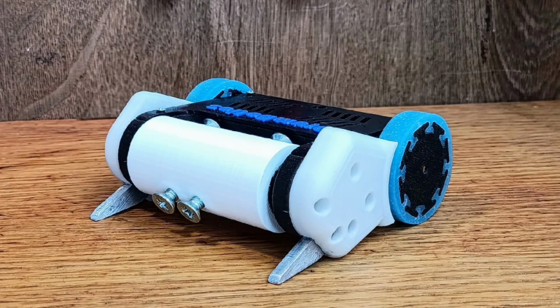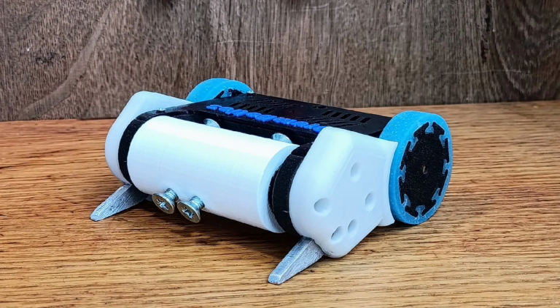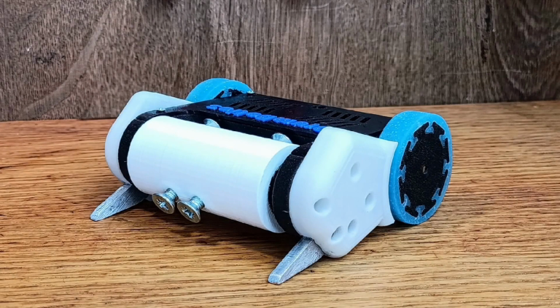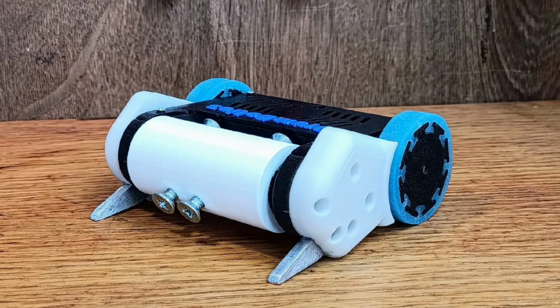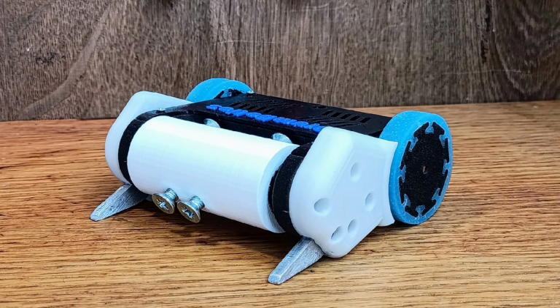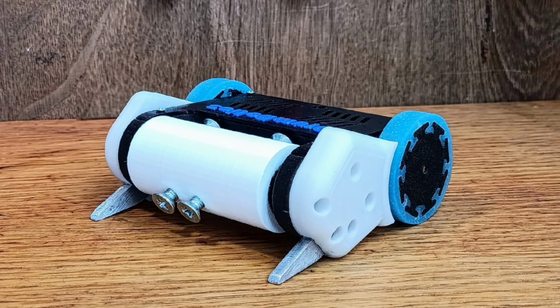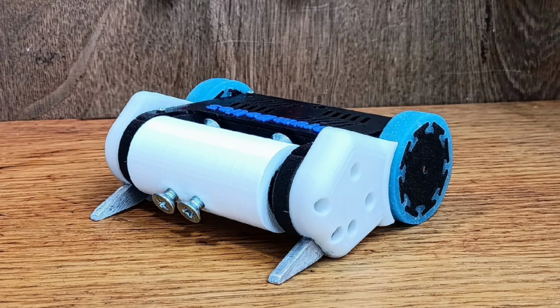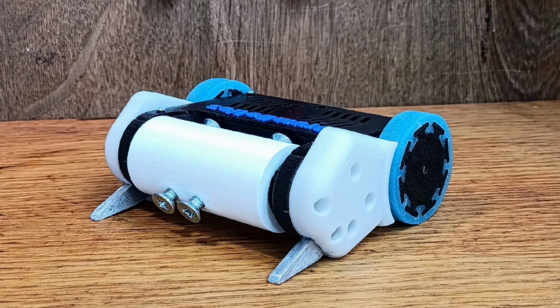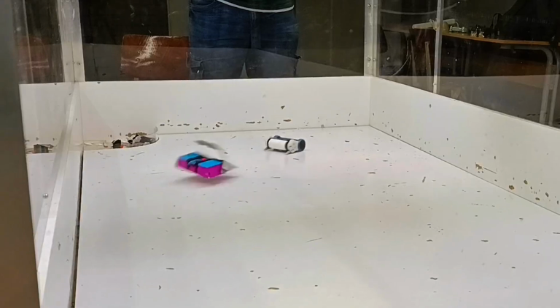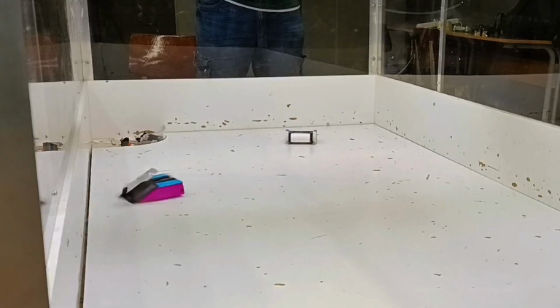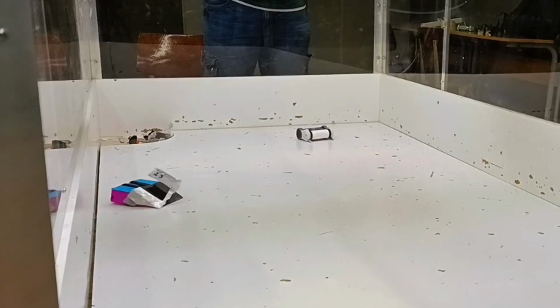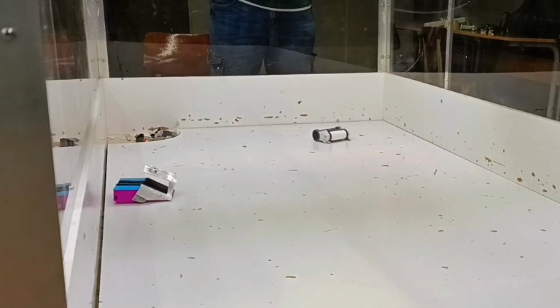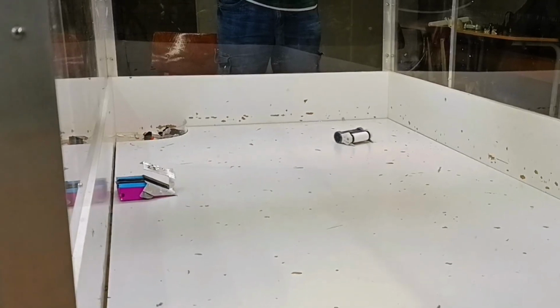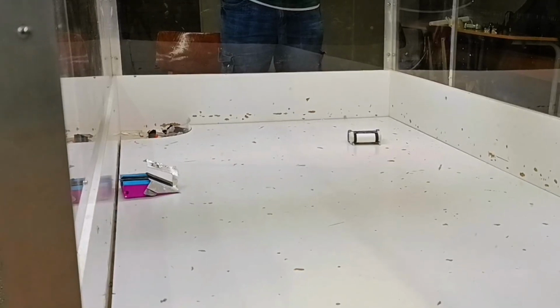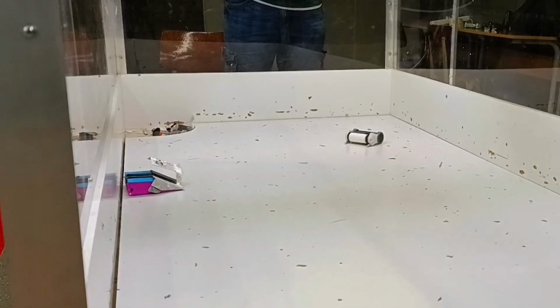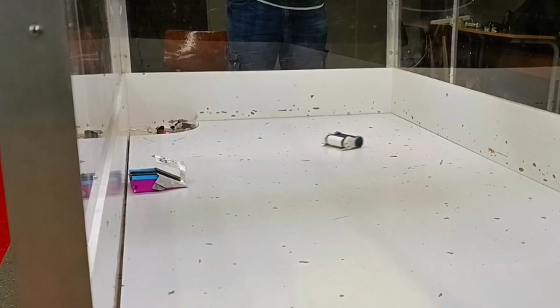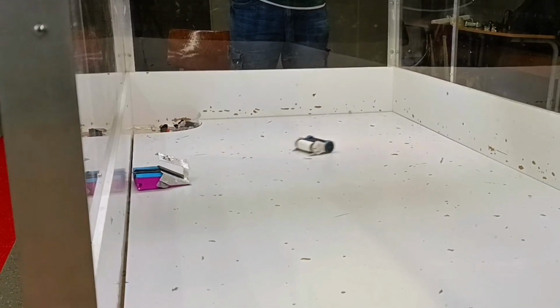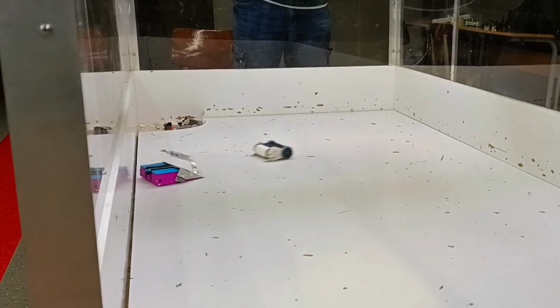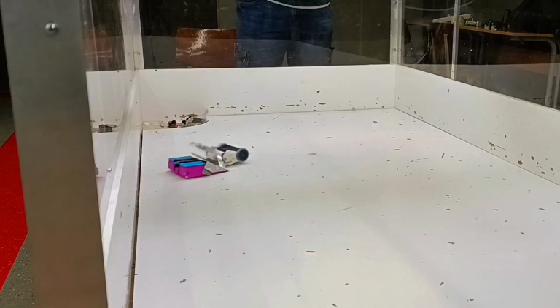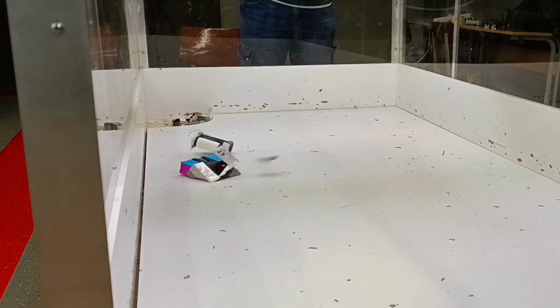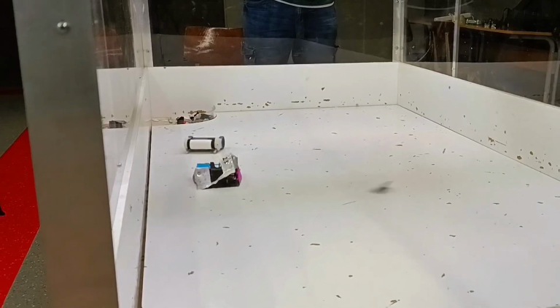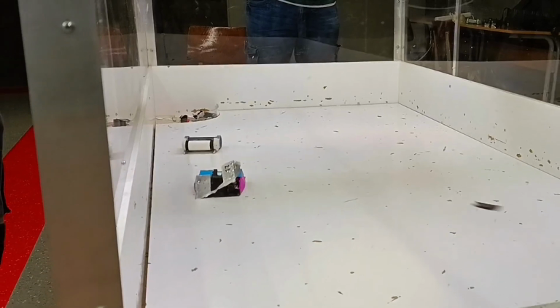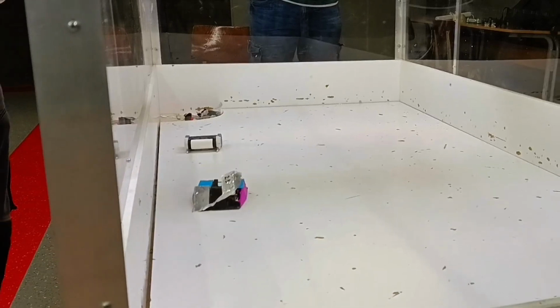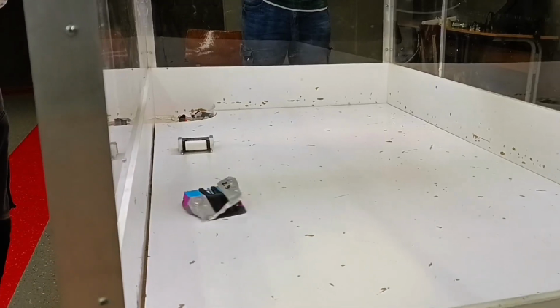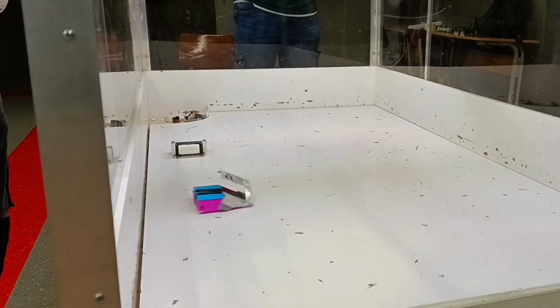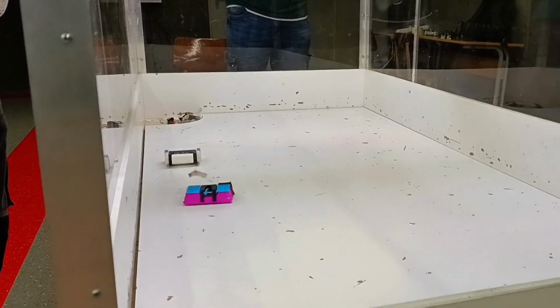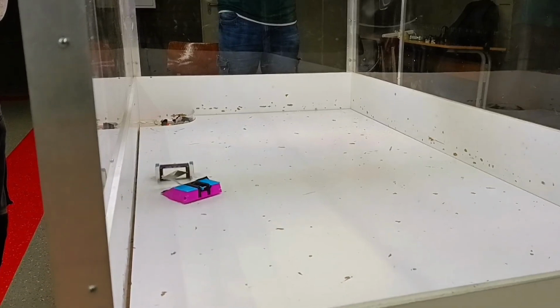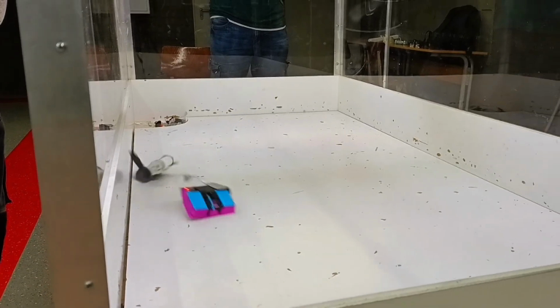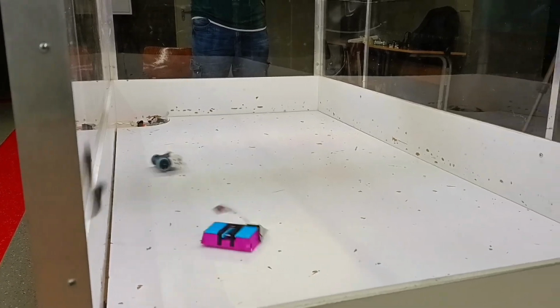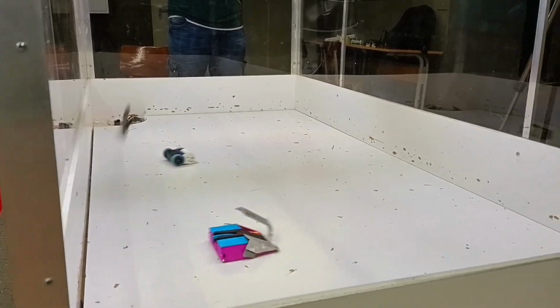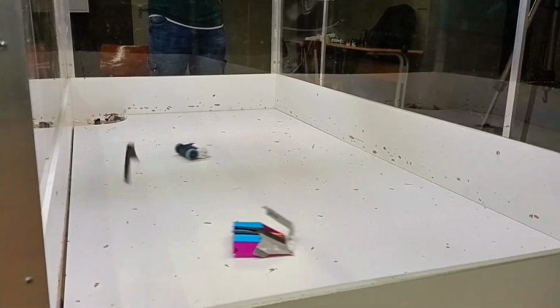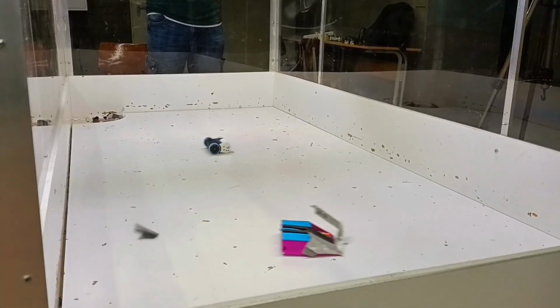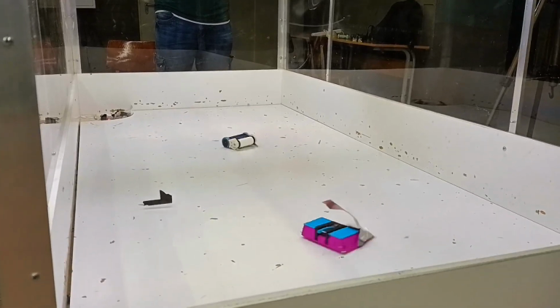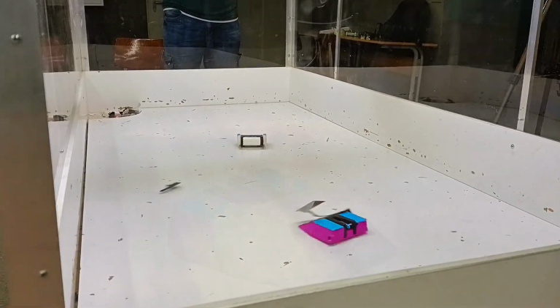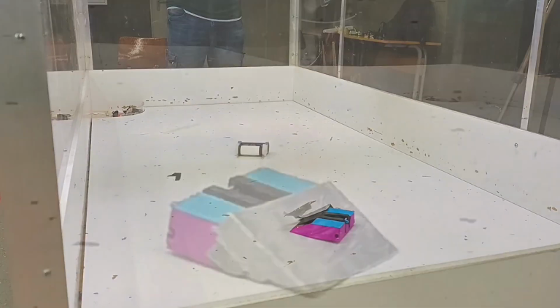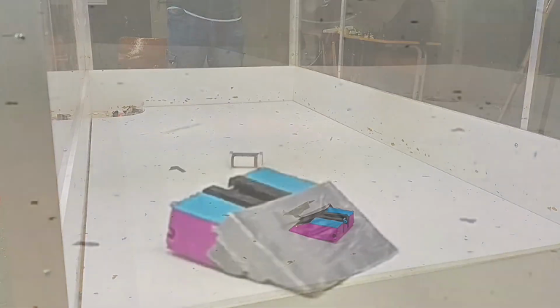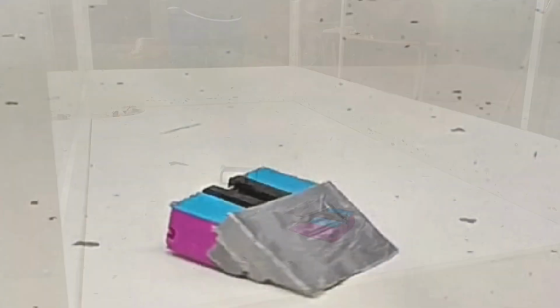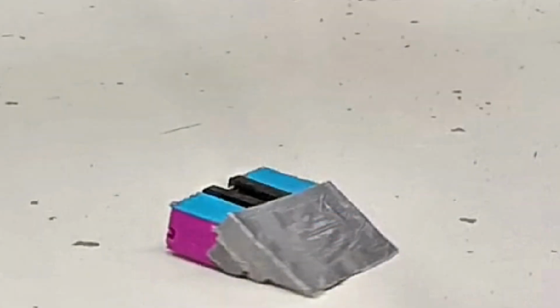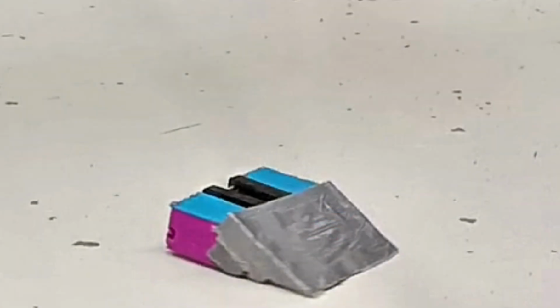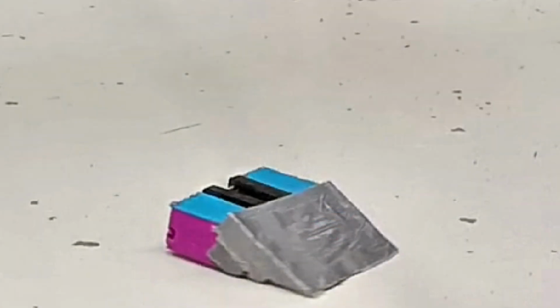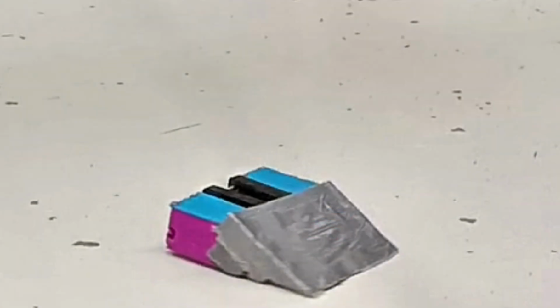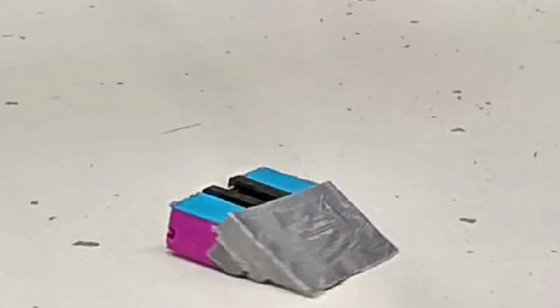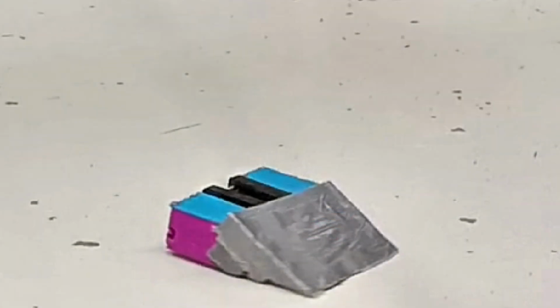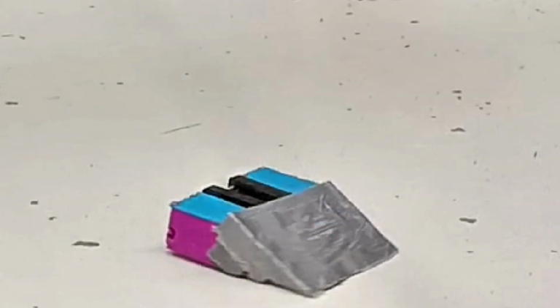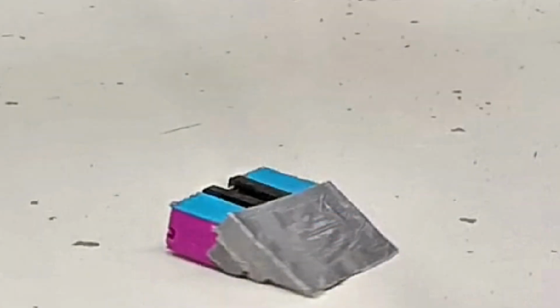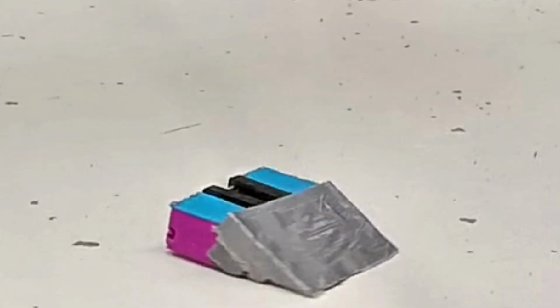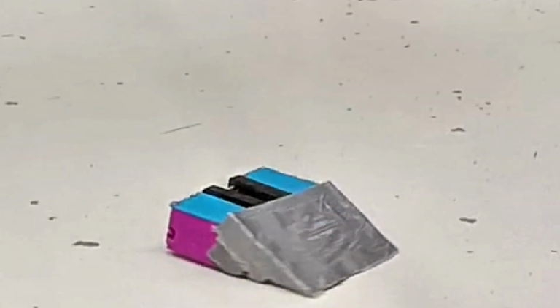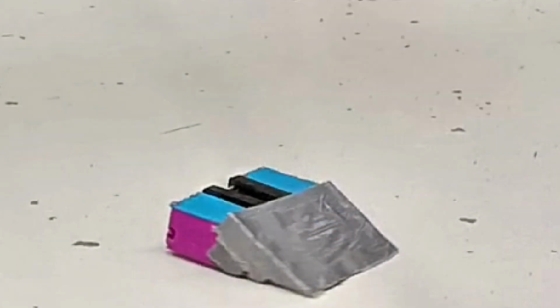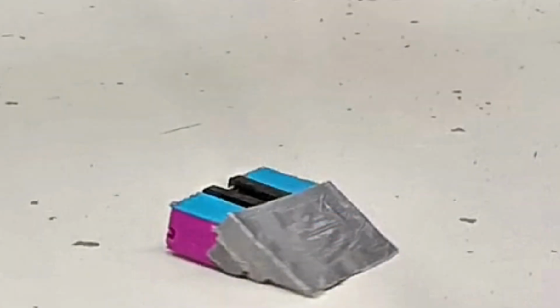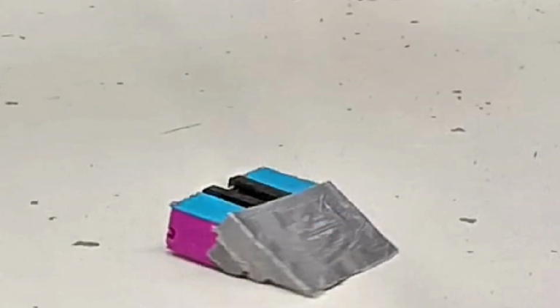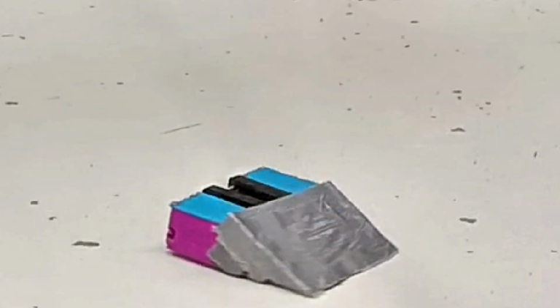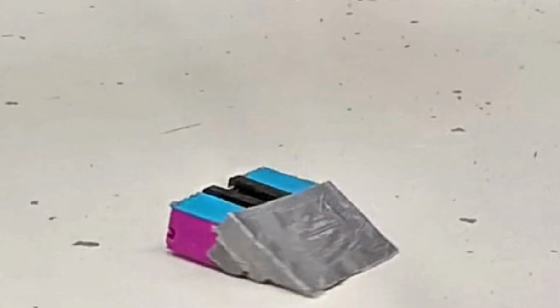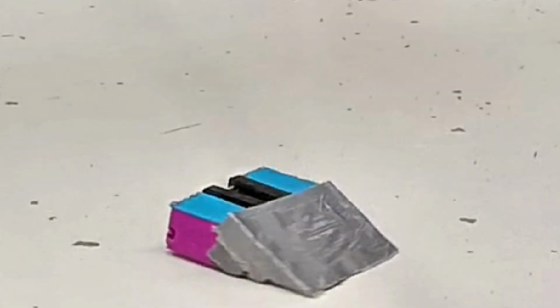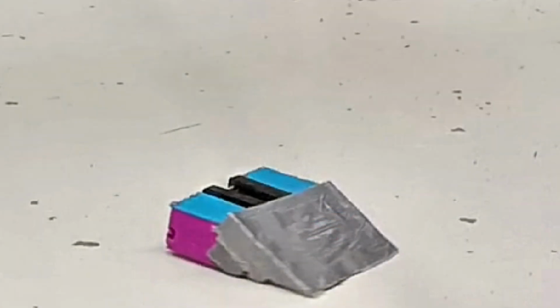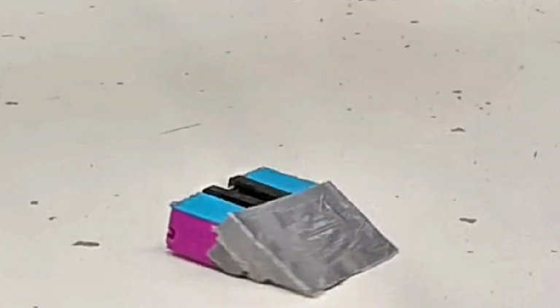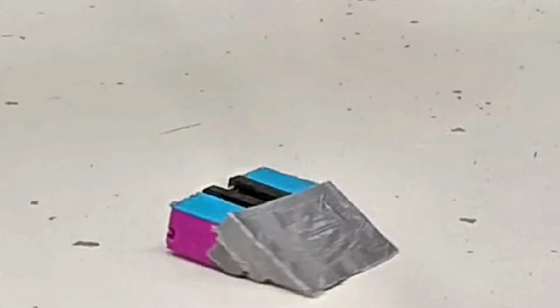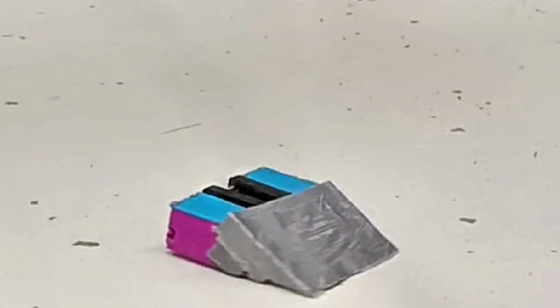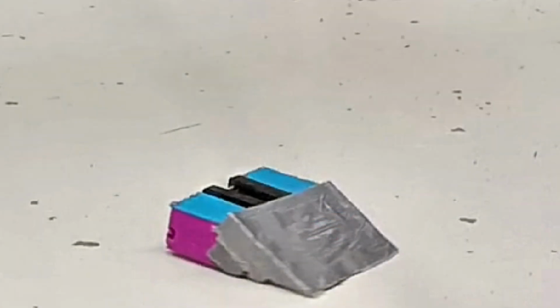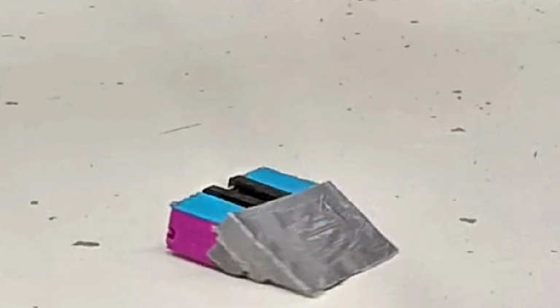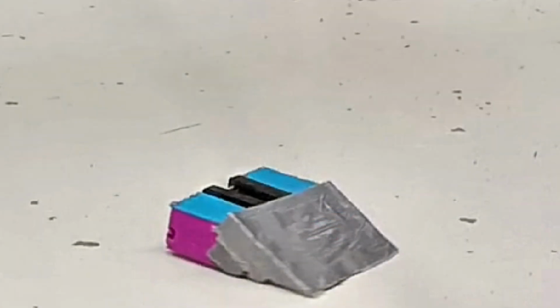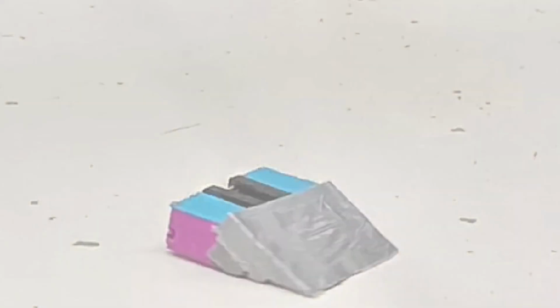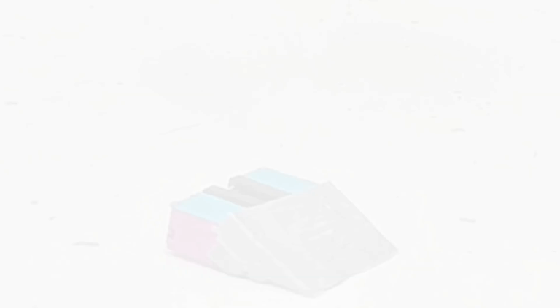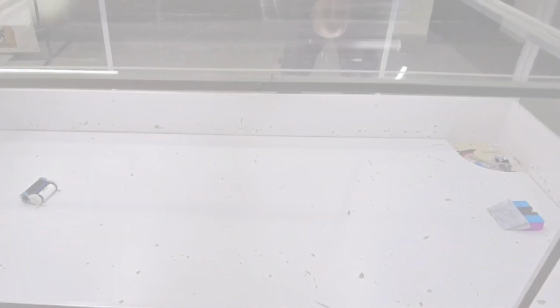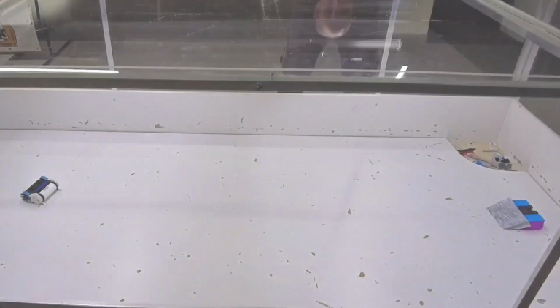I broke his flipper and from then I just went for the kill. Hydra taped his front so he could fight again, so let's see how I did.